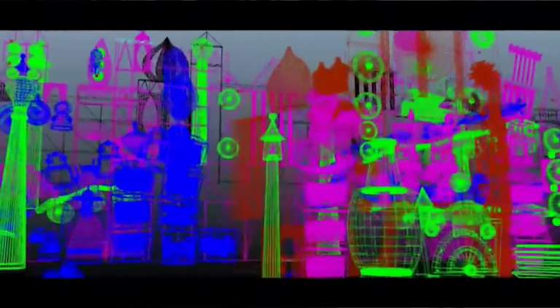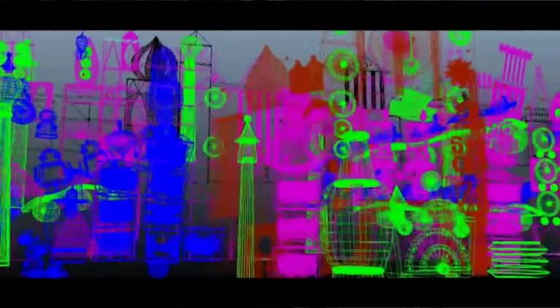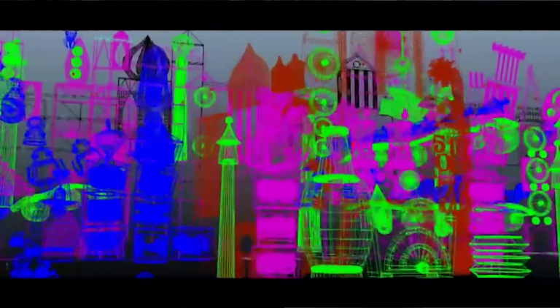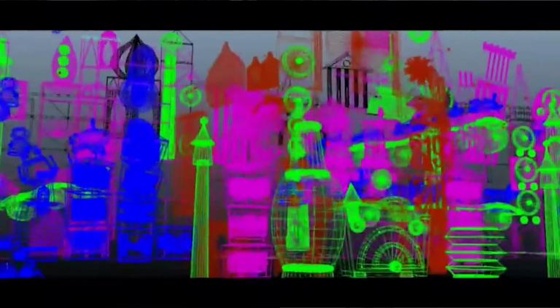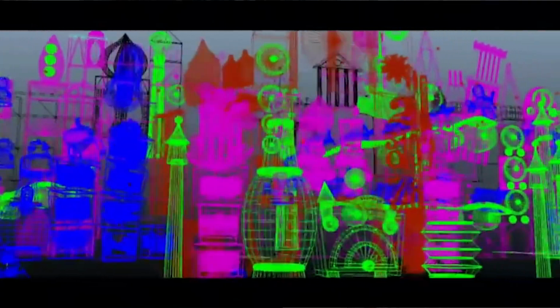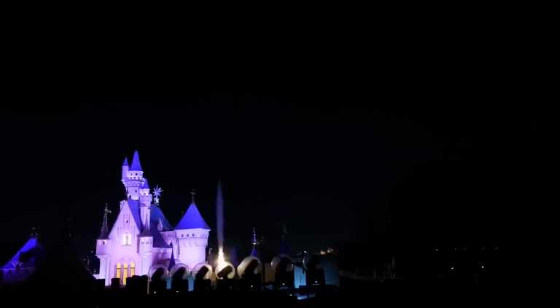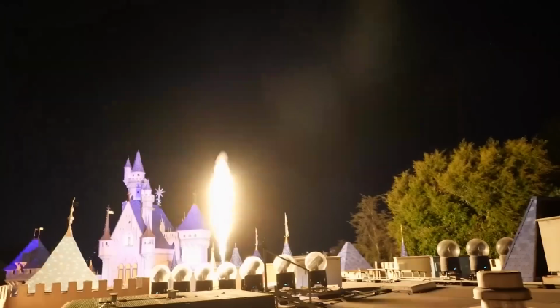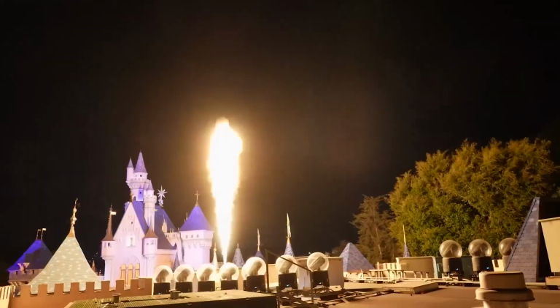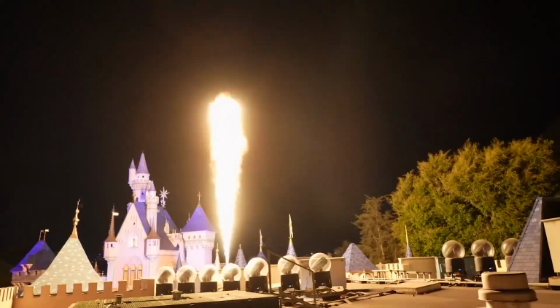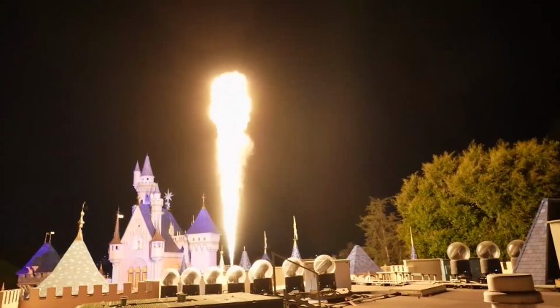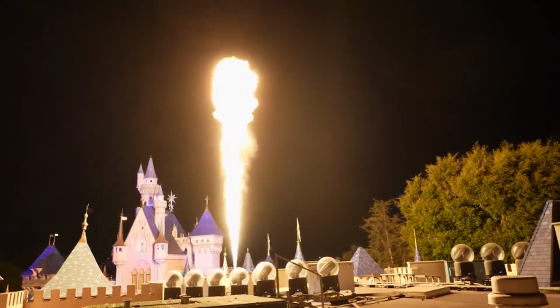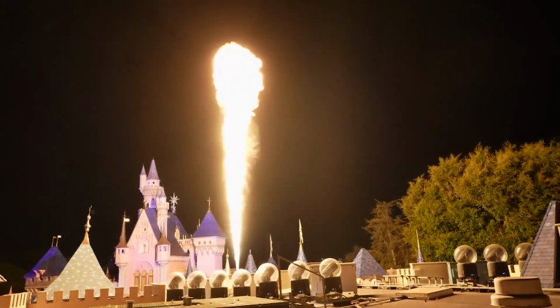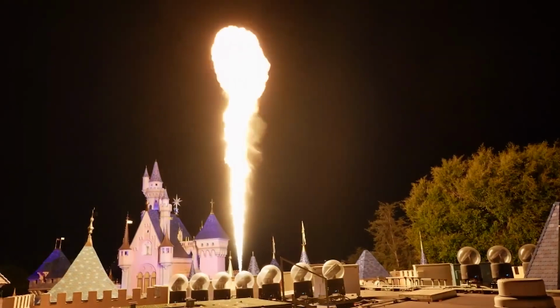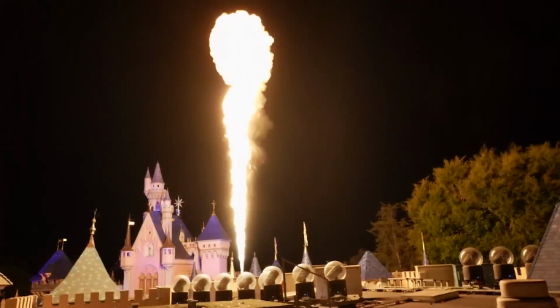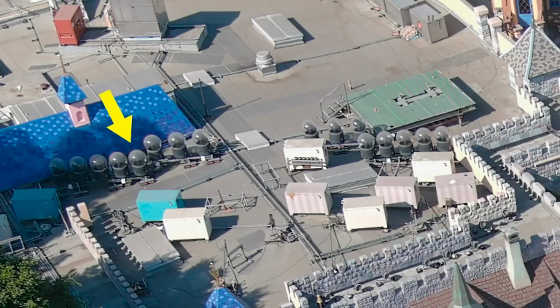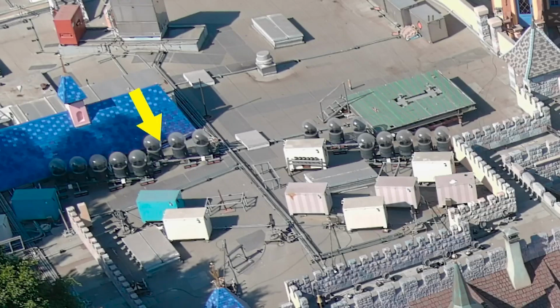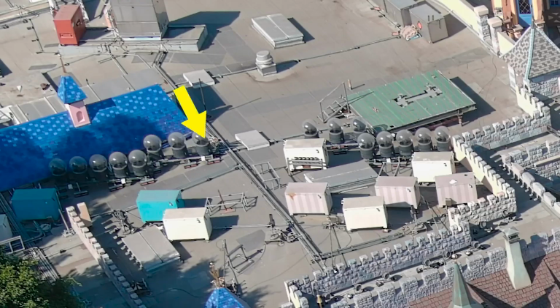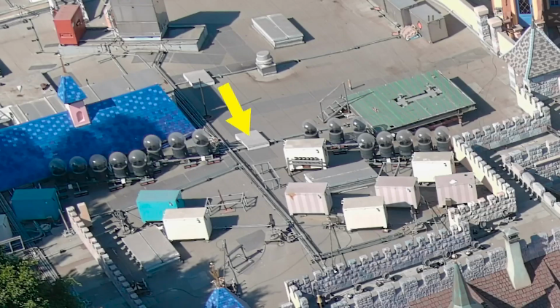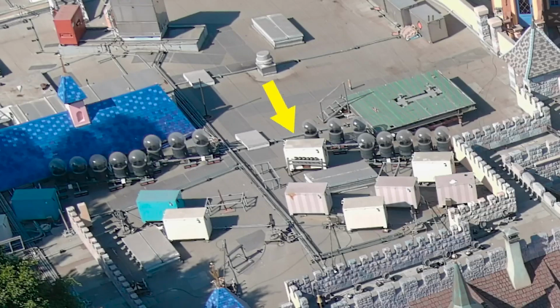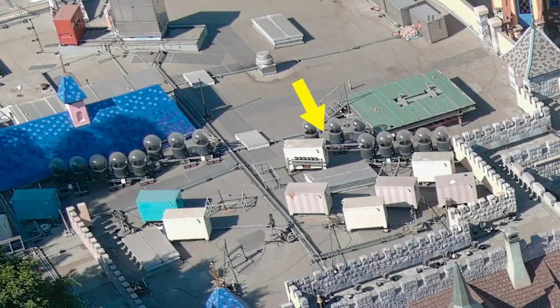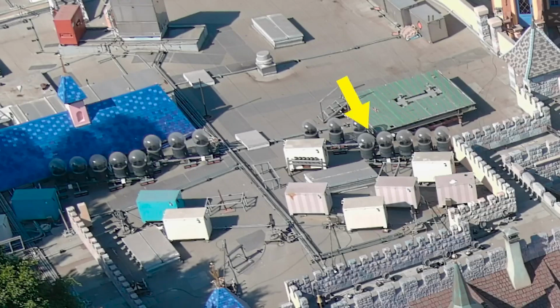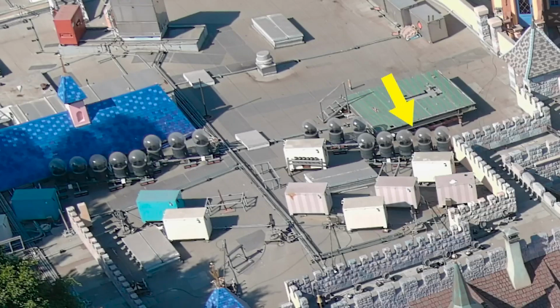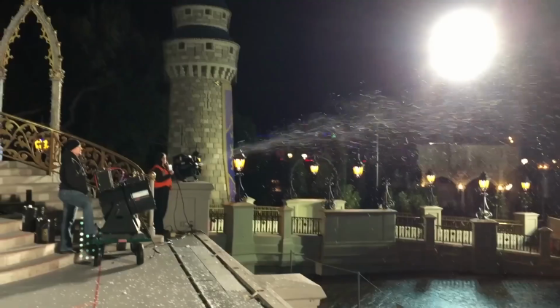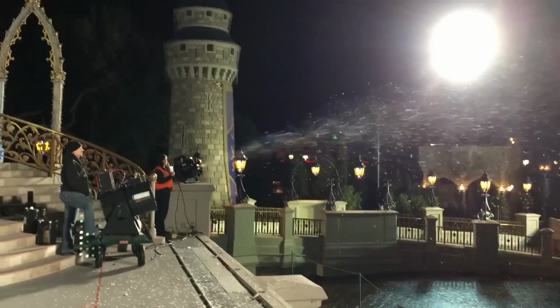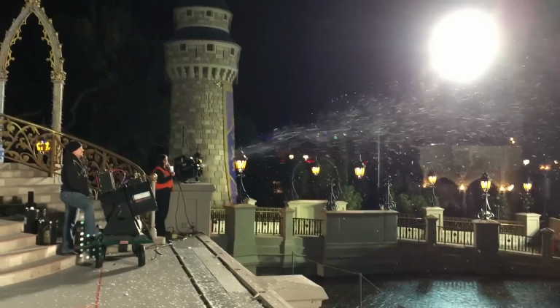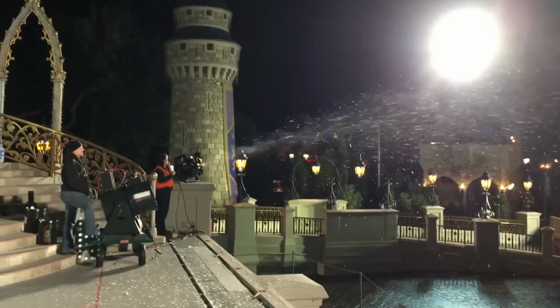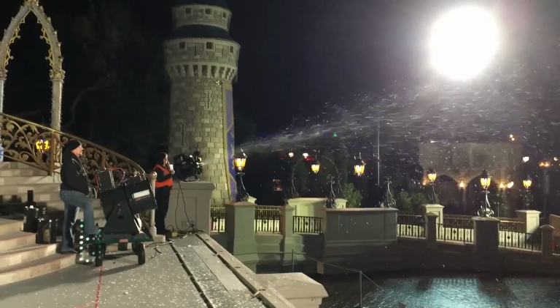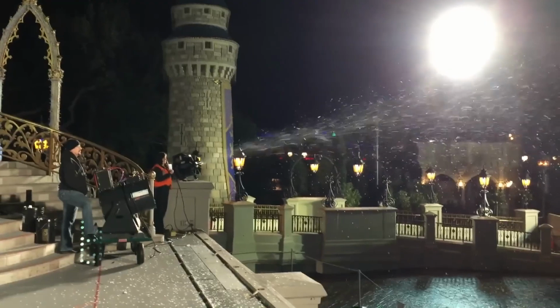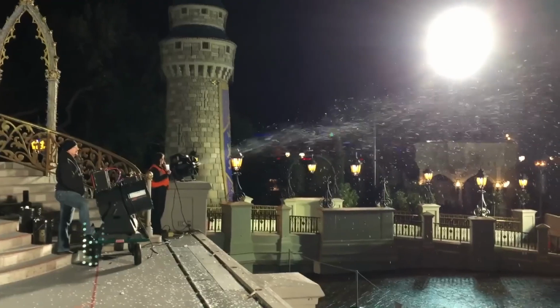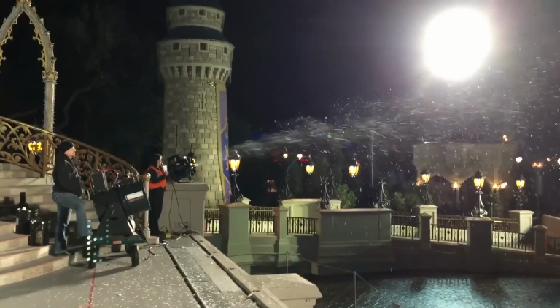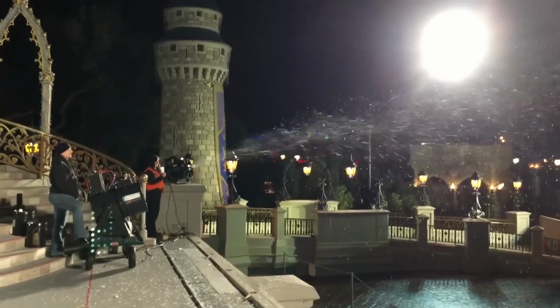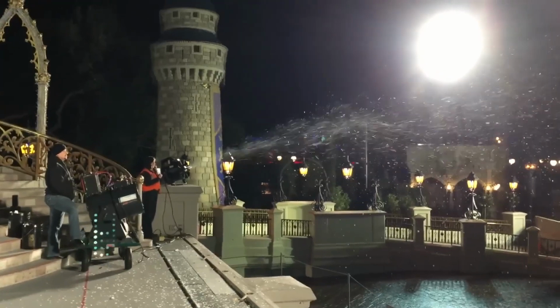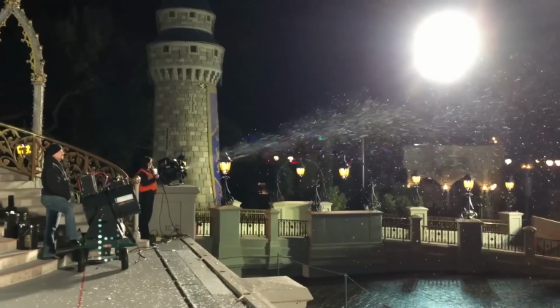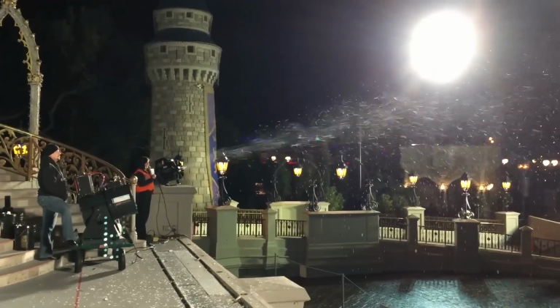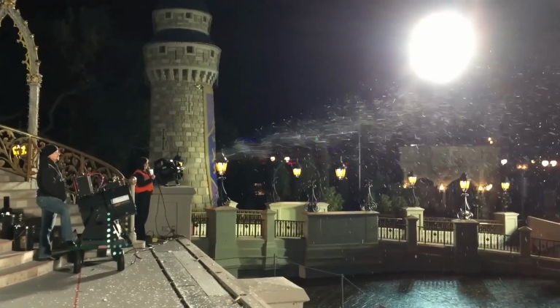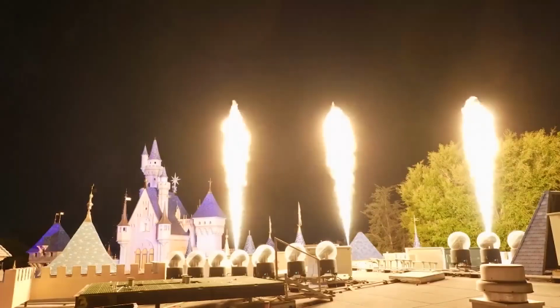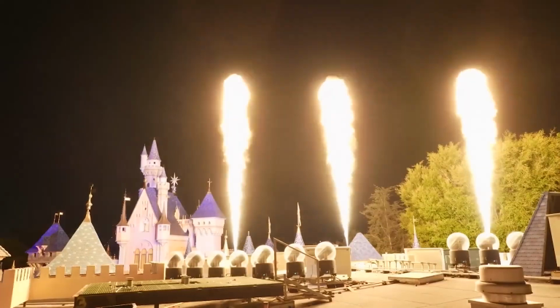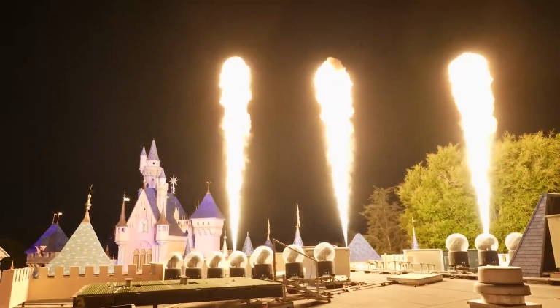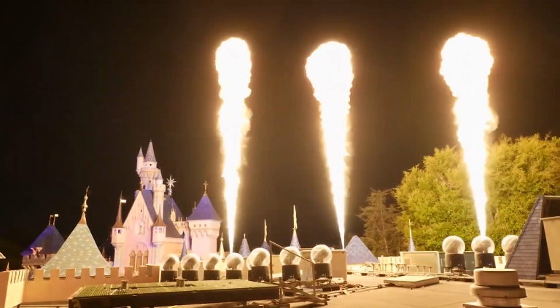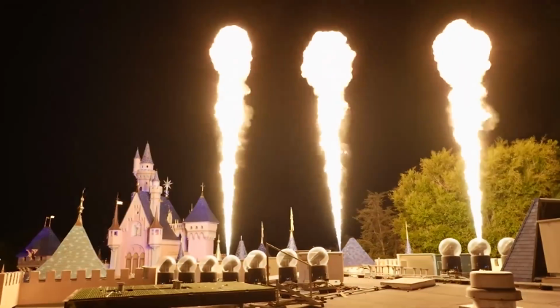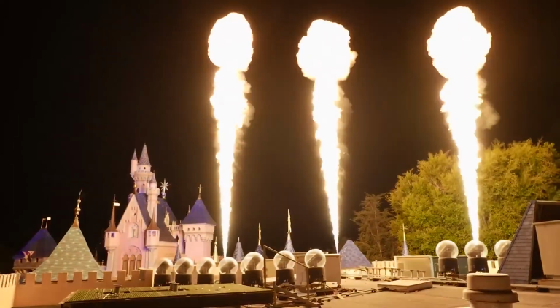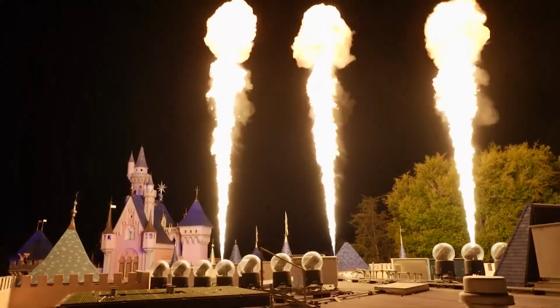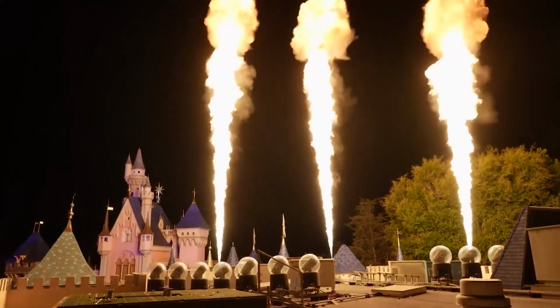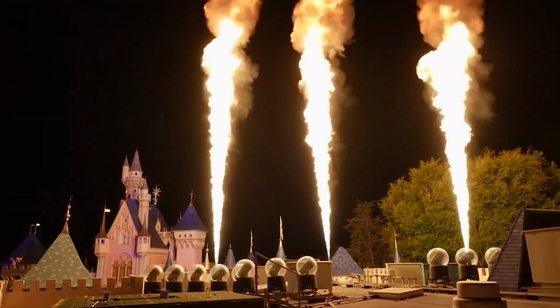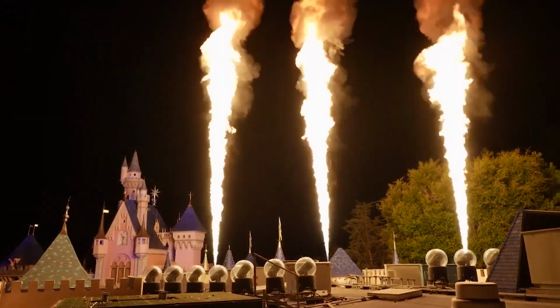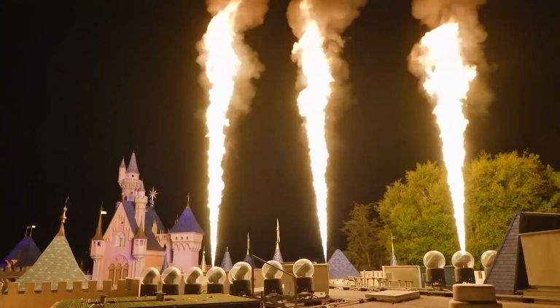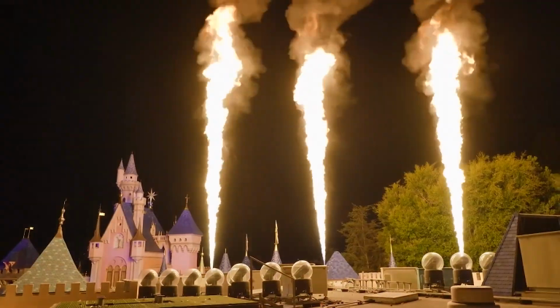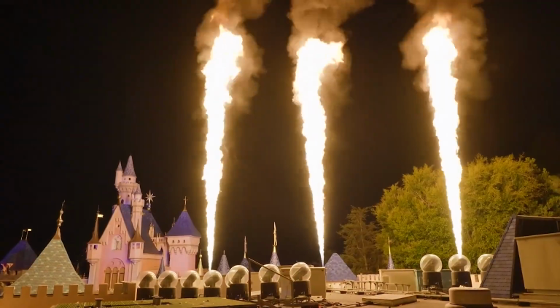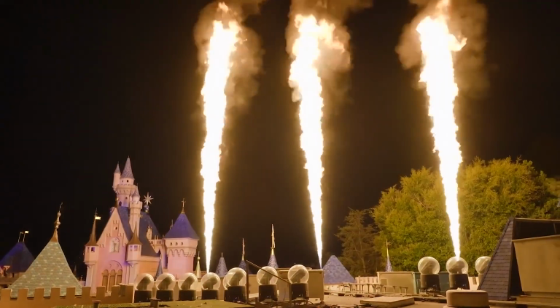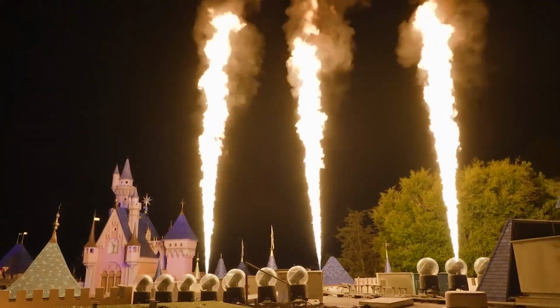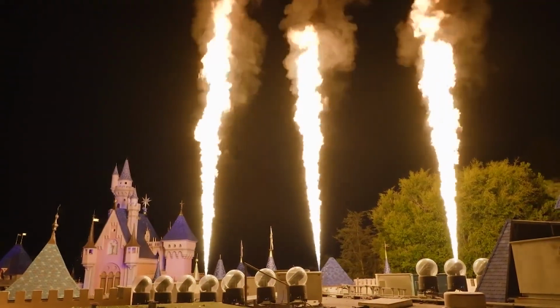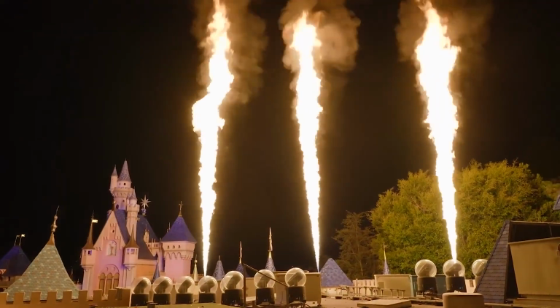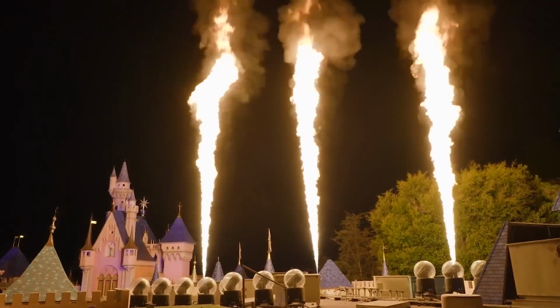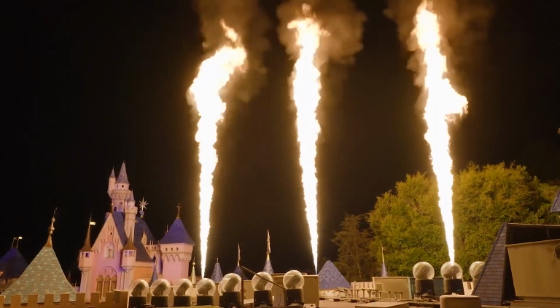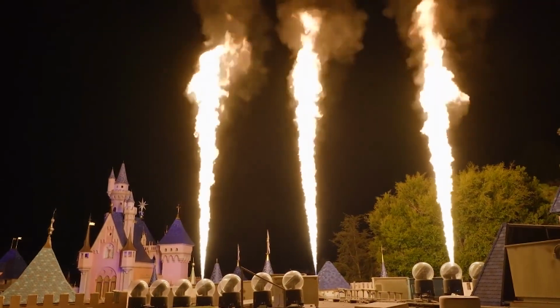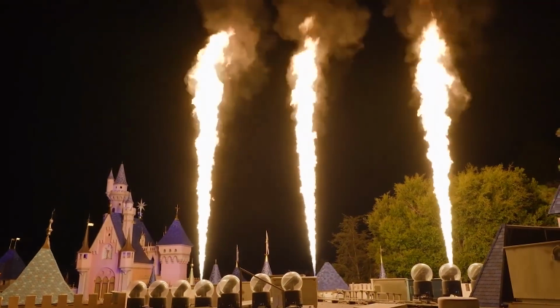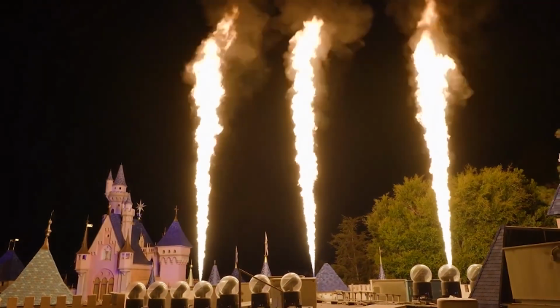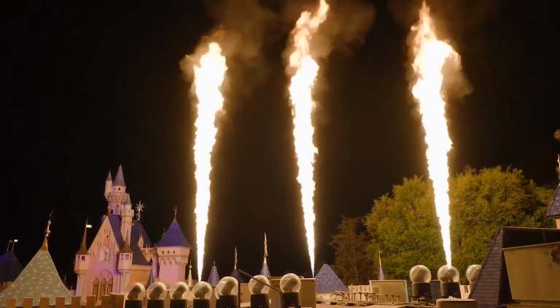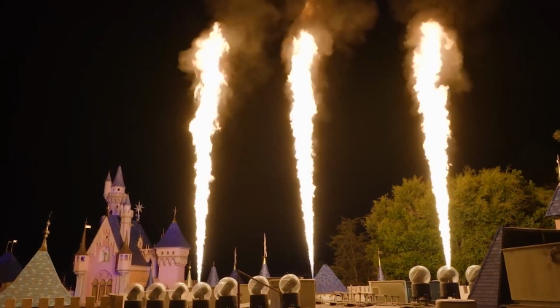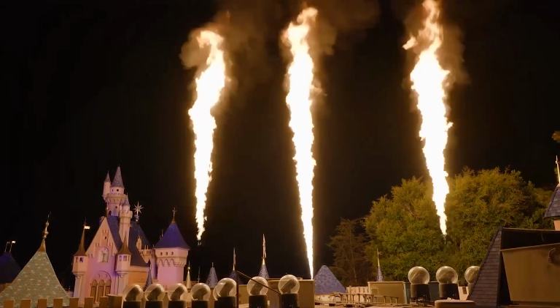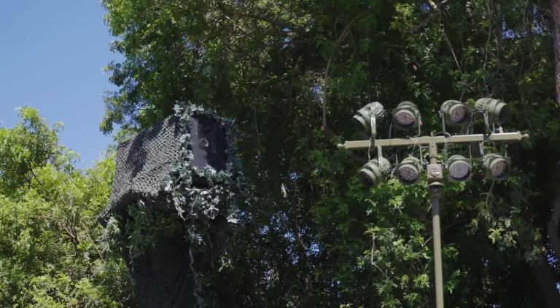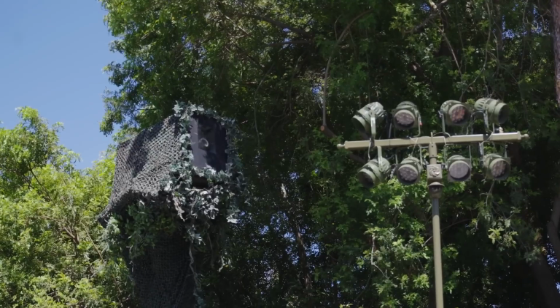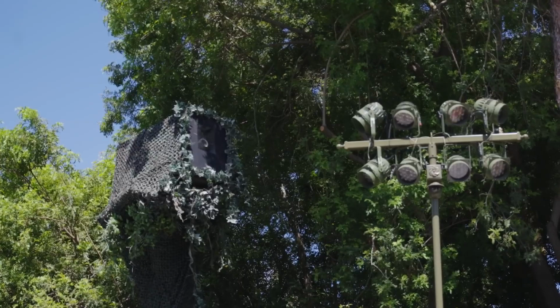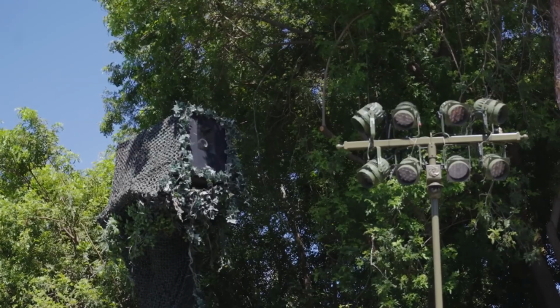Now that we've figured out how the water works, let's figure out the fireworks. Watch this video to see how Disneyland hides its nighttime show equipment right in front of your eyes all day long.